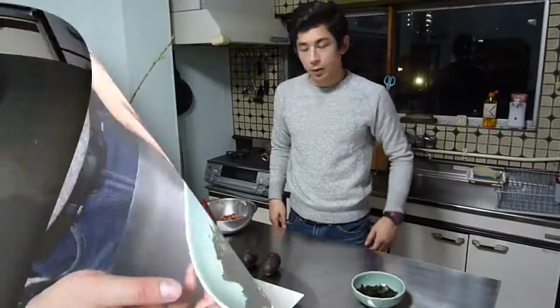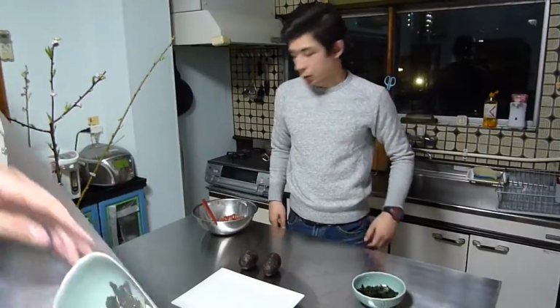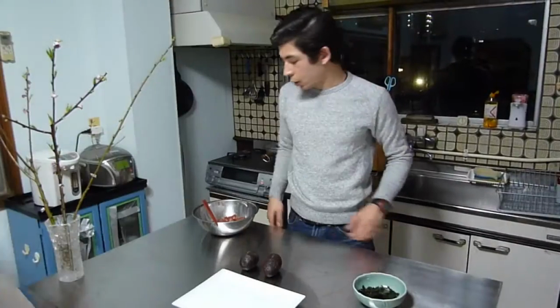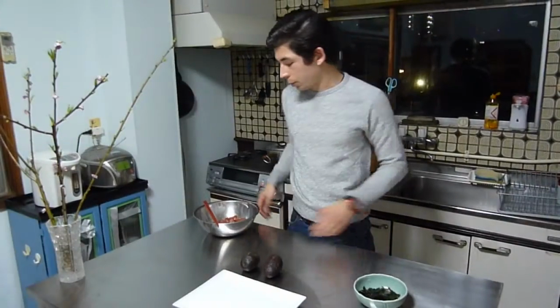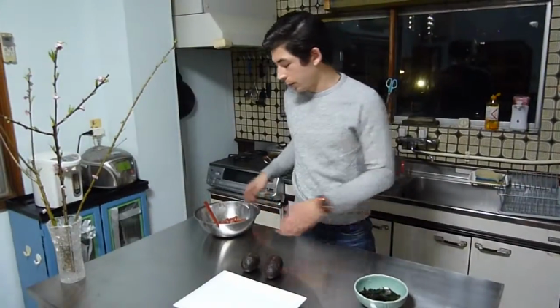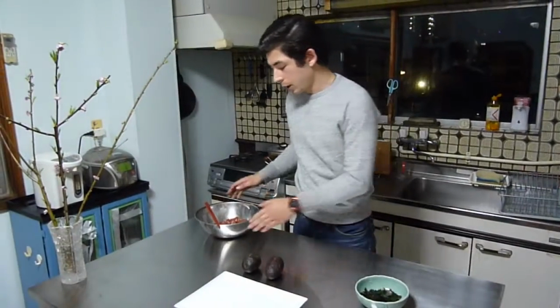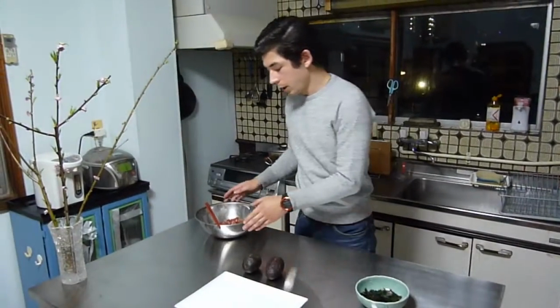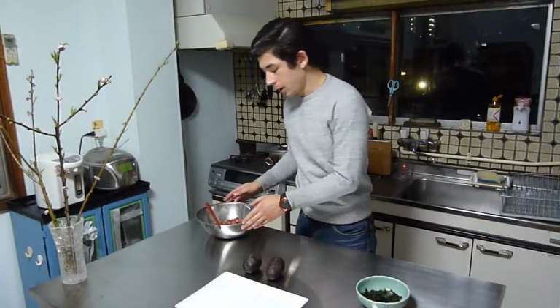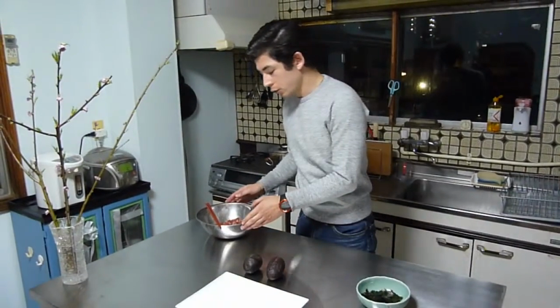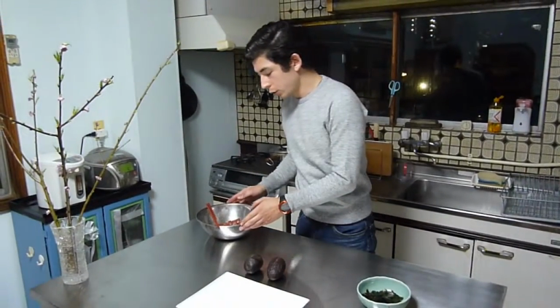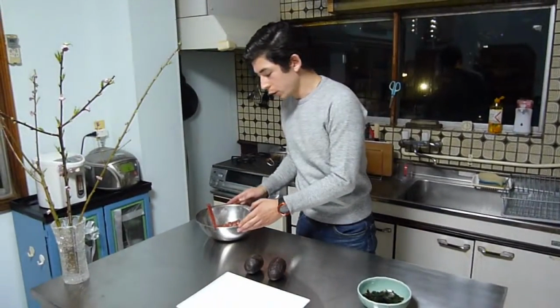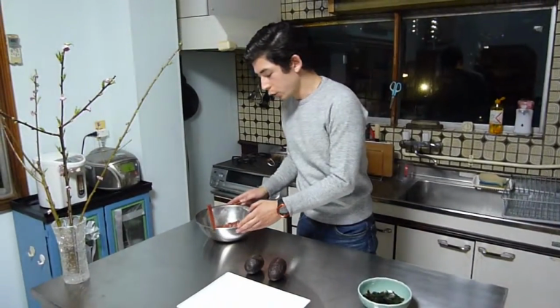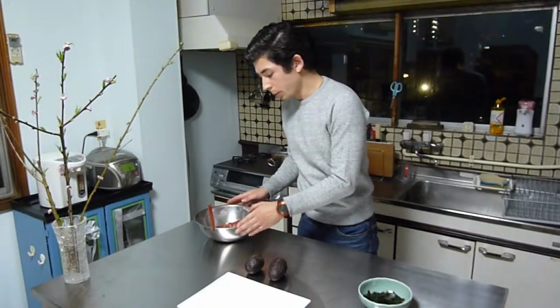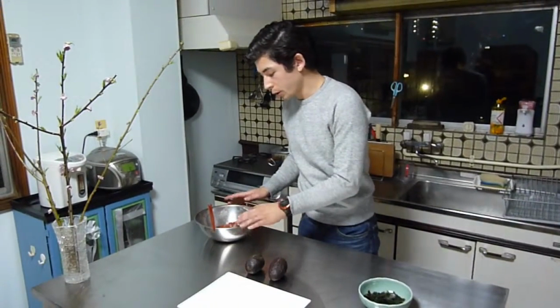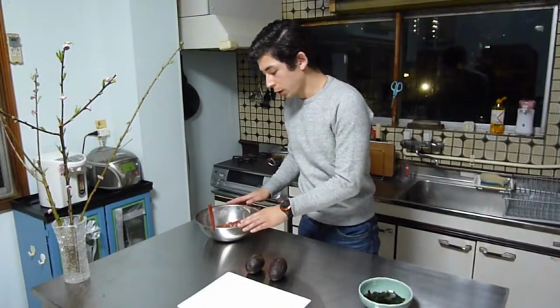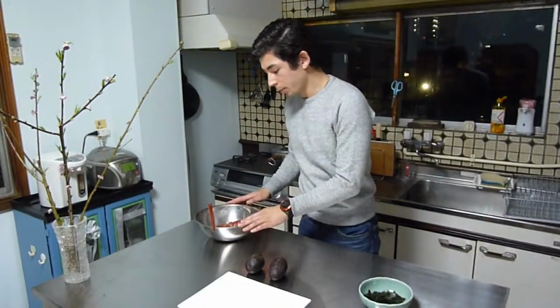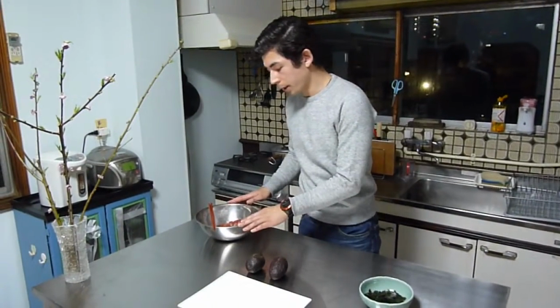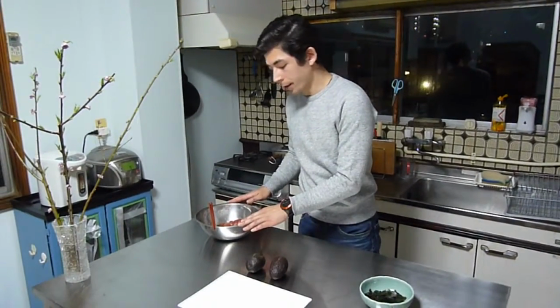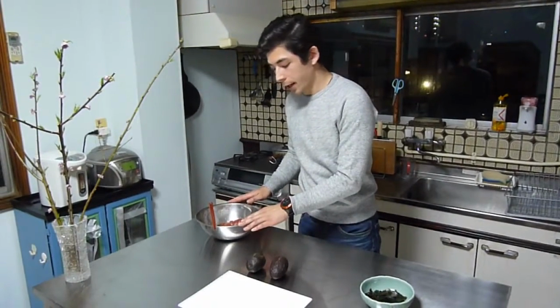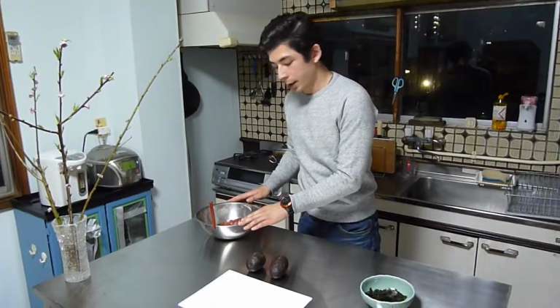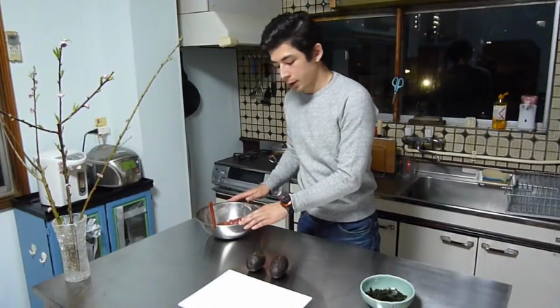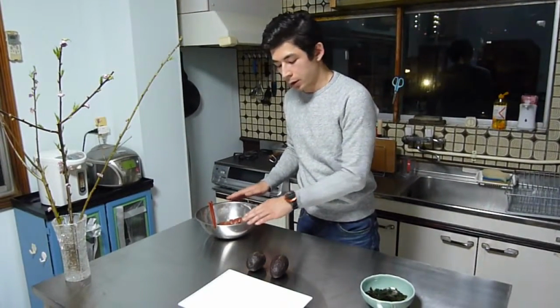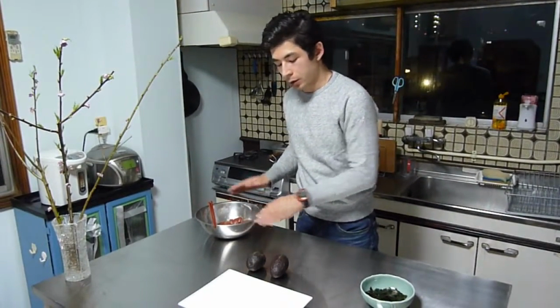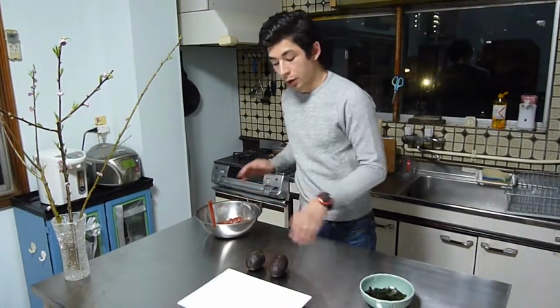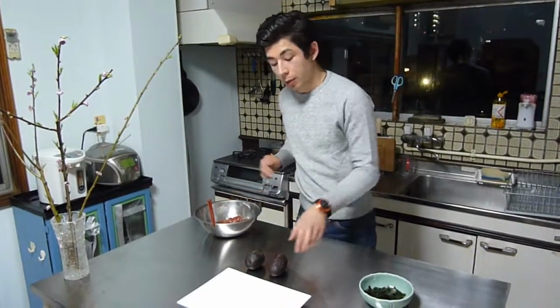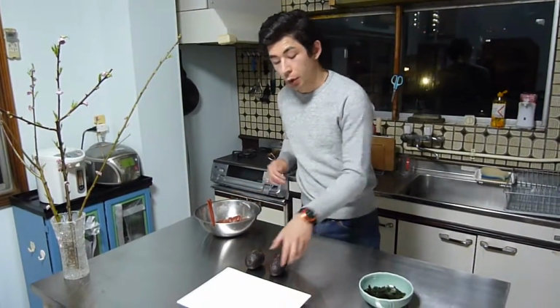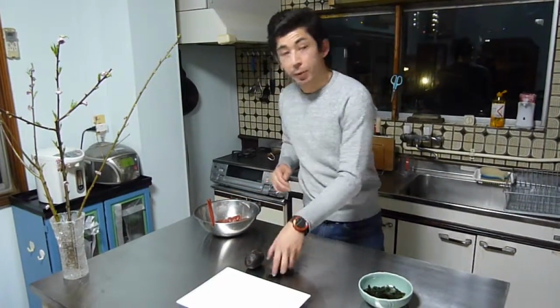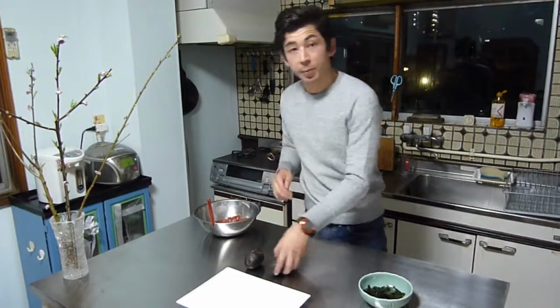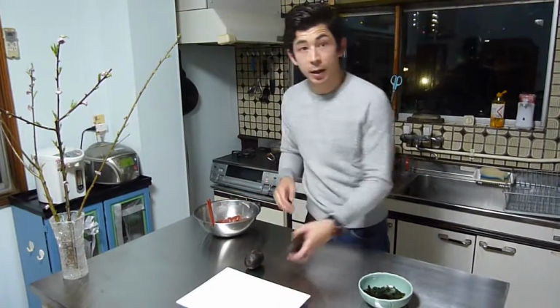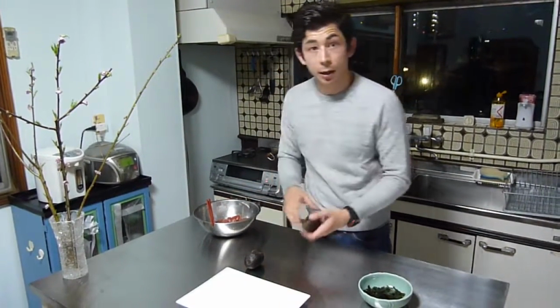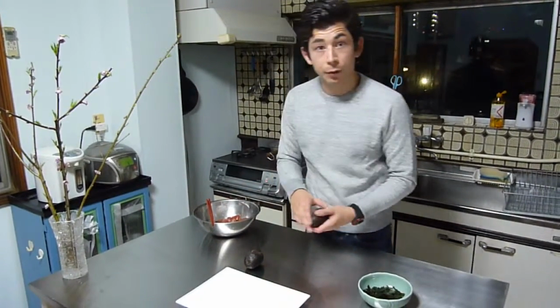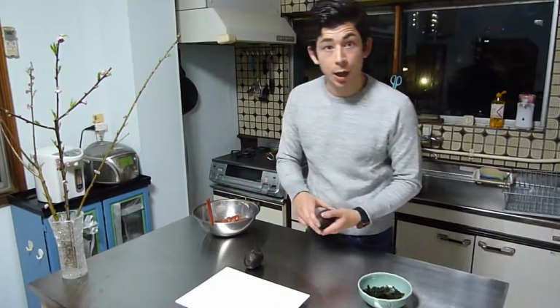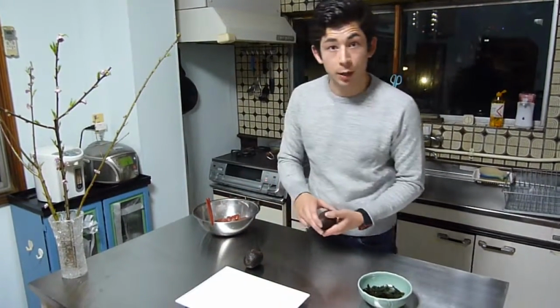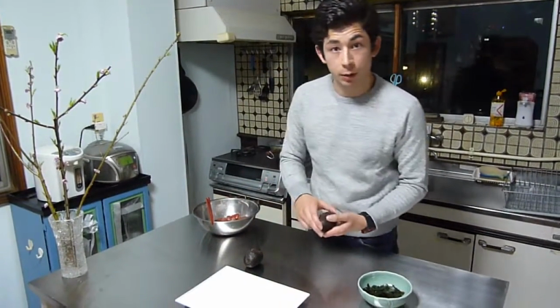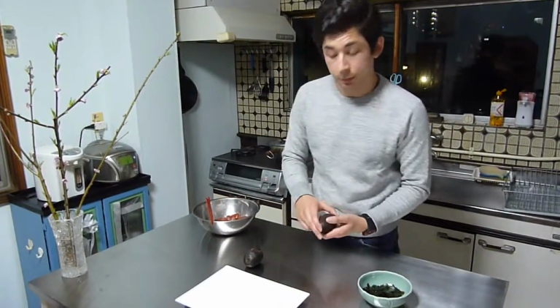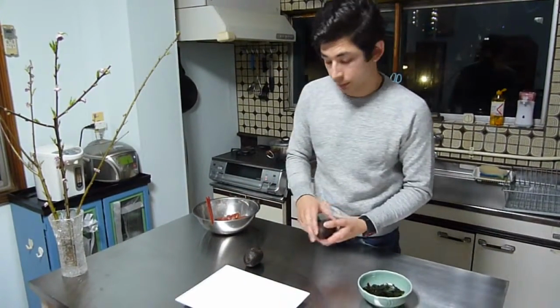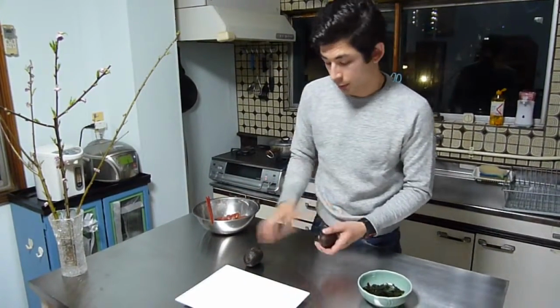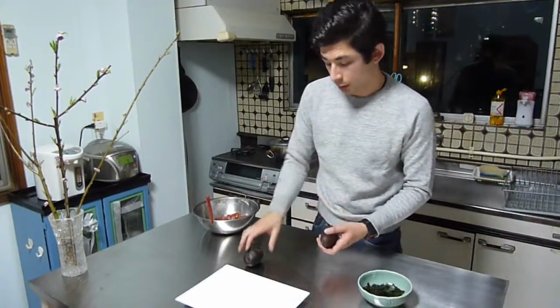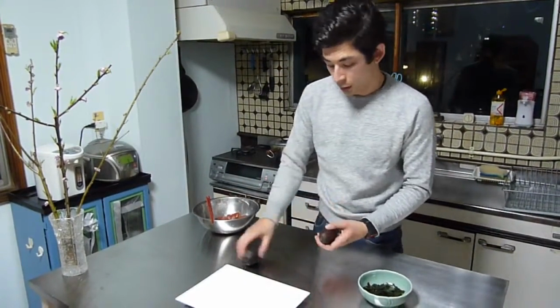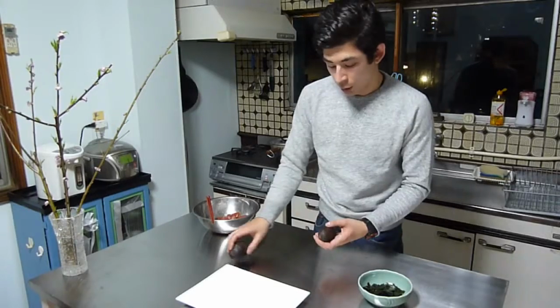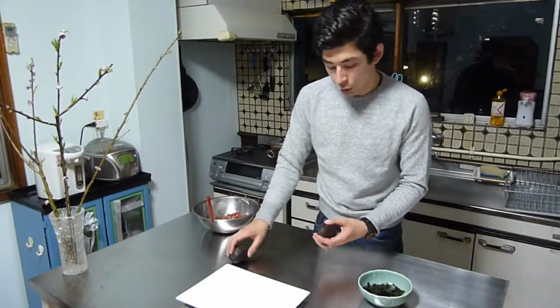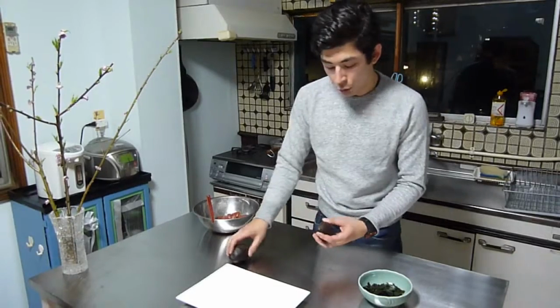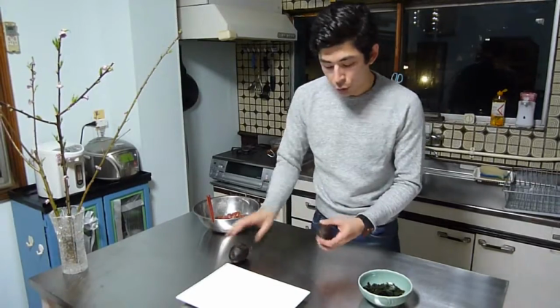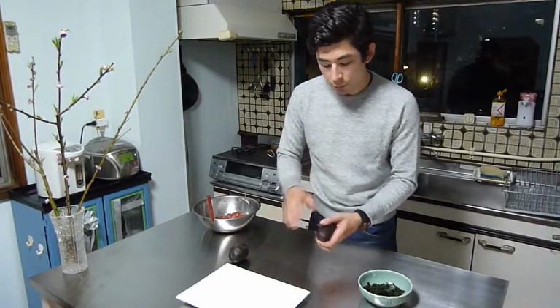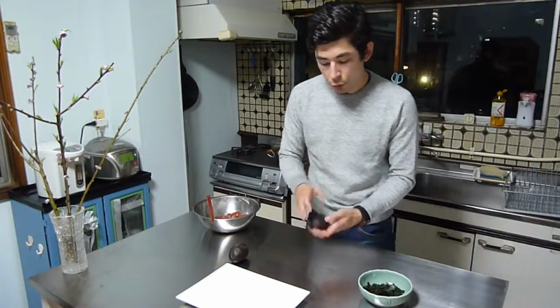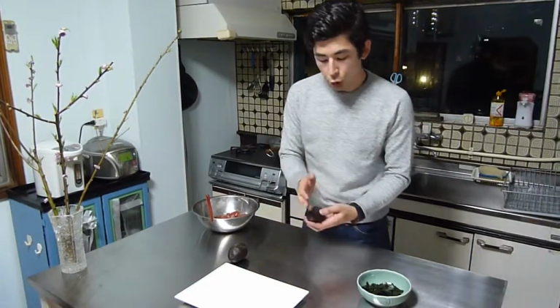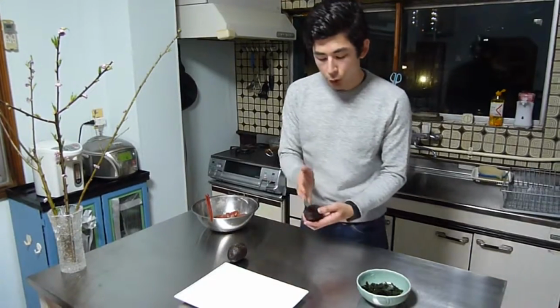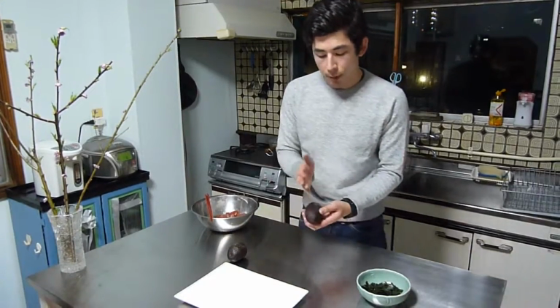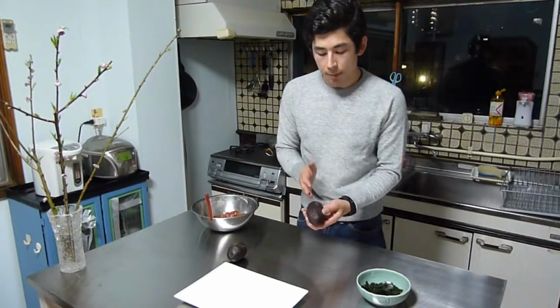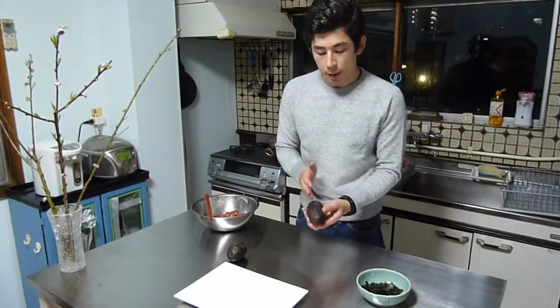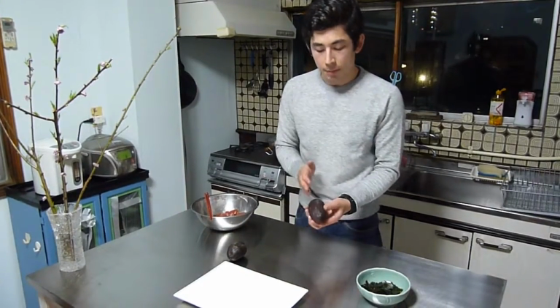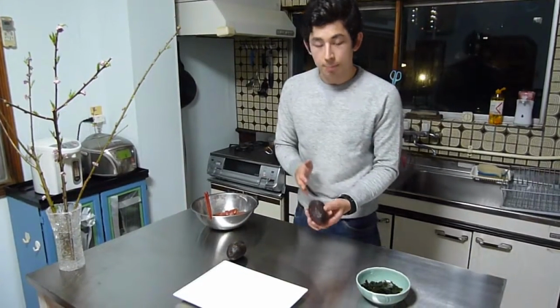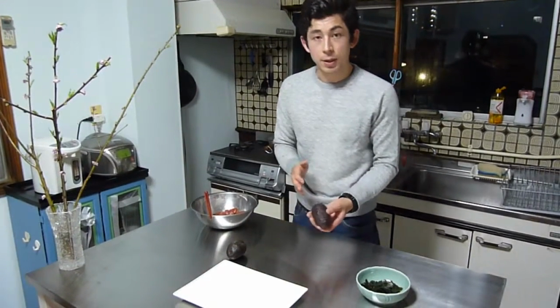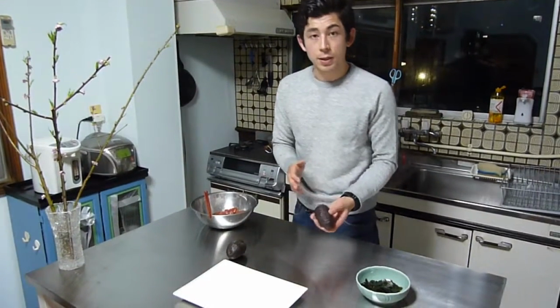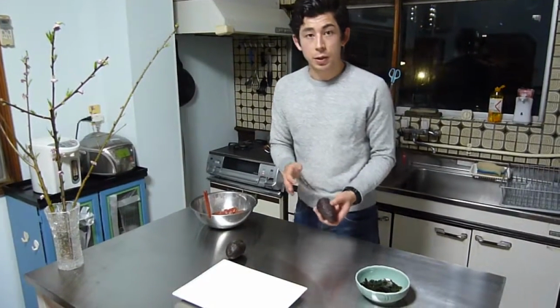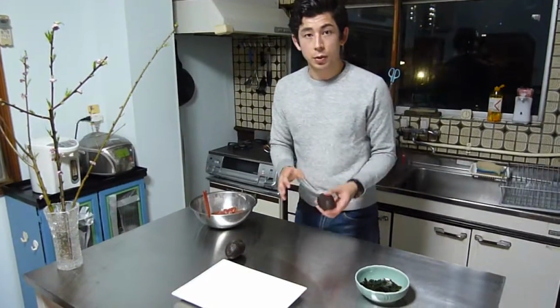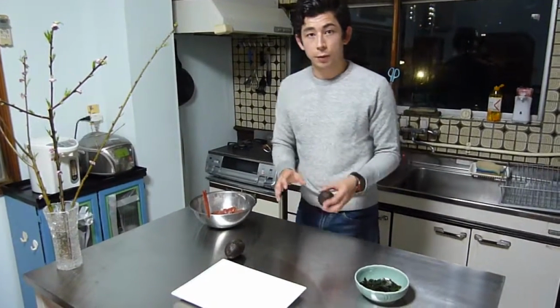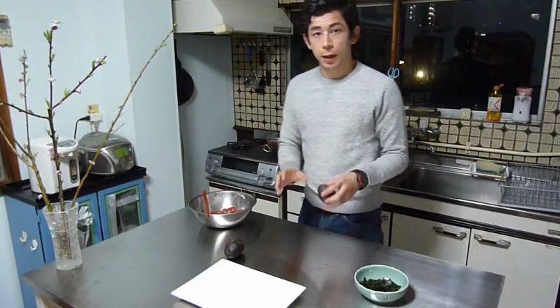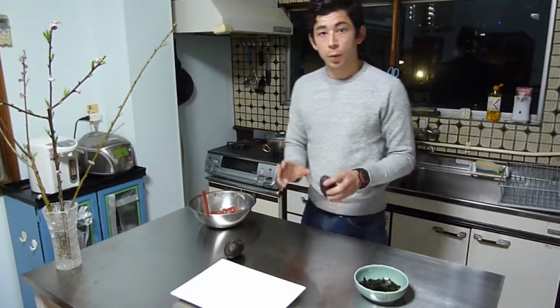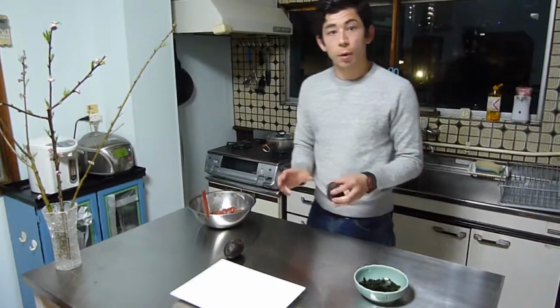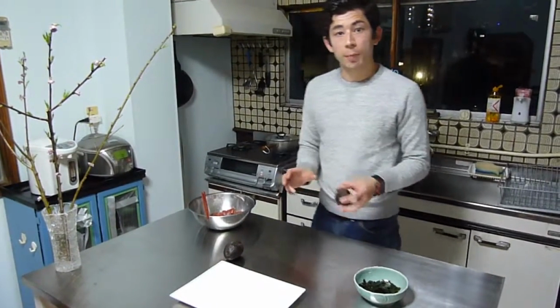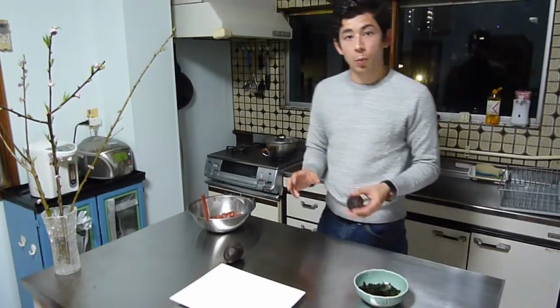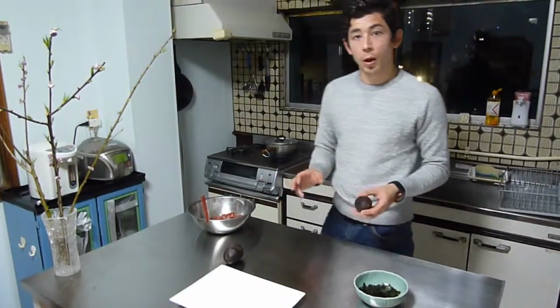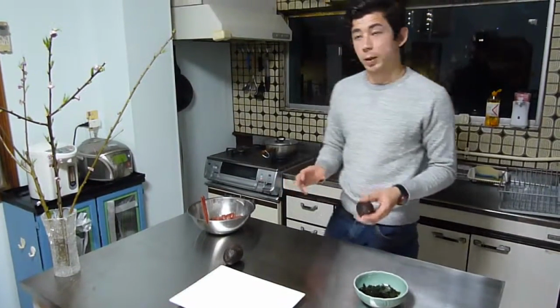The tuna is almost done marinating, so now I'm going to prepare the avocado. You just have to cut them into pieces of about one by one.